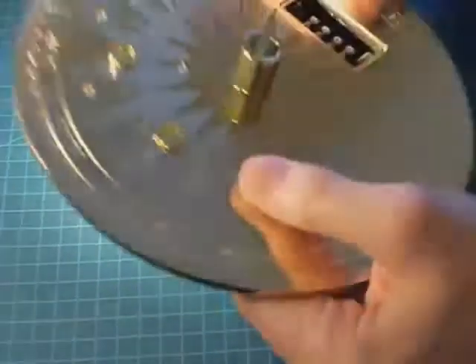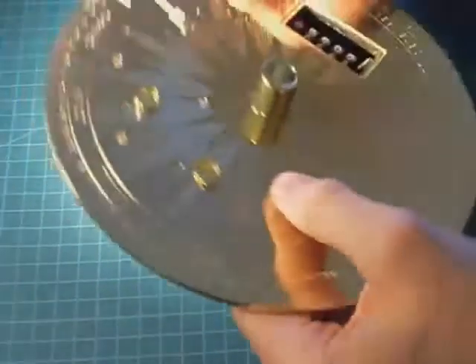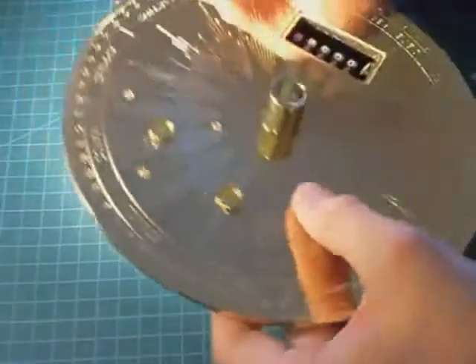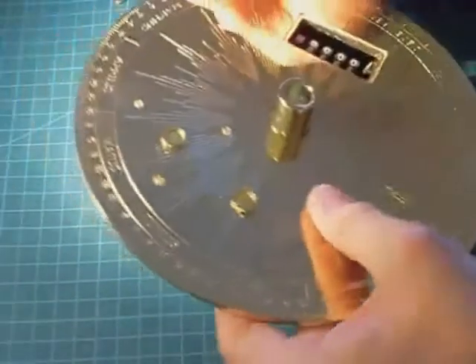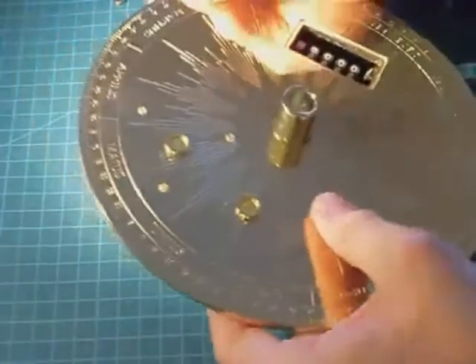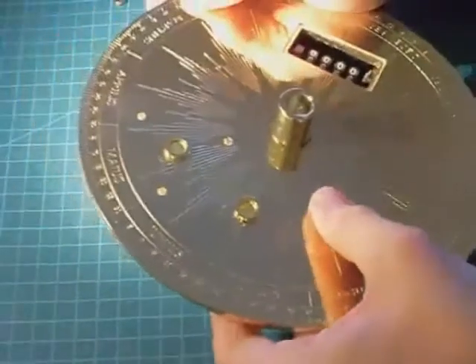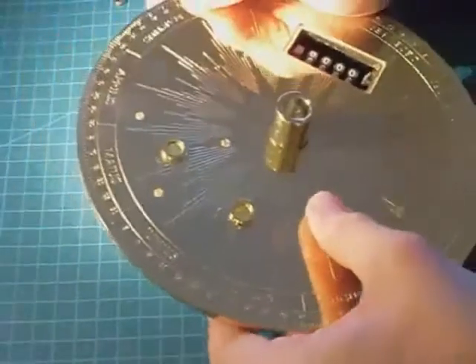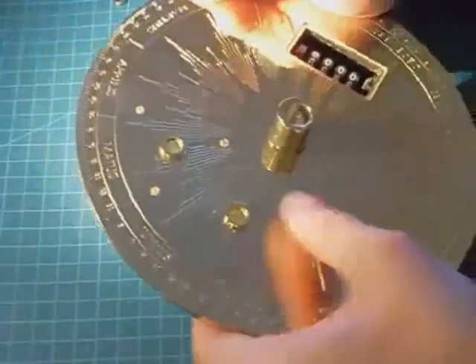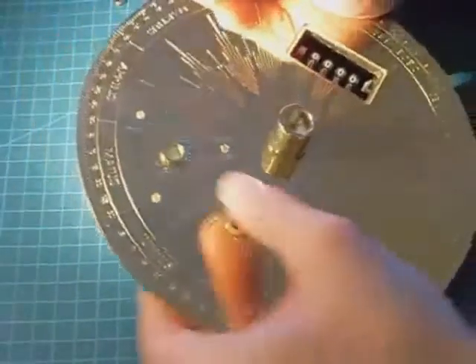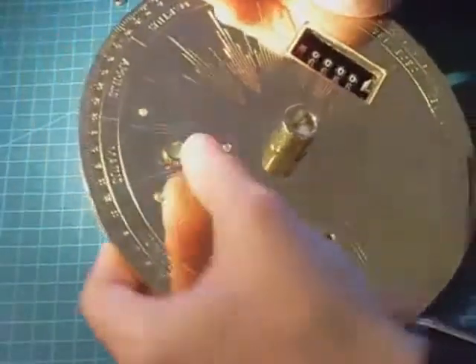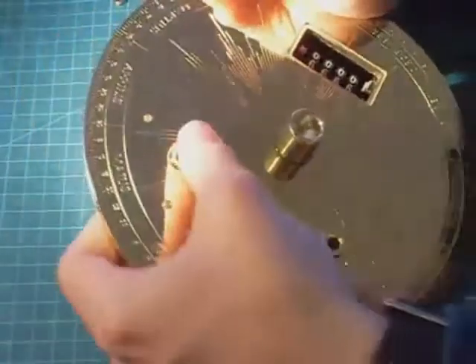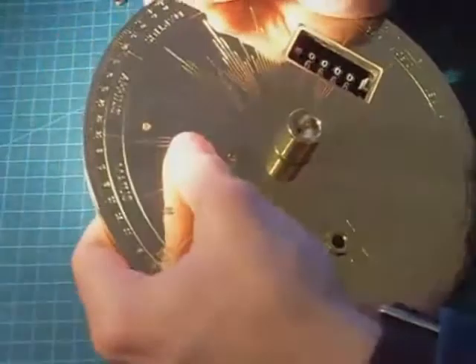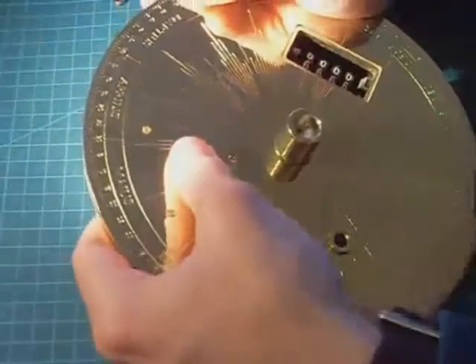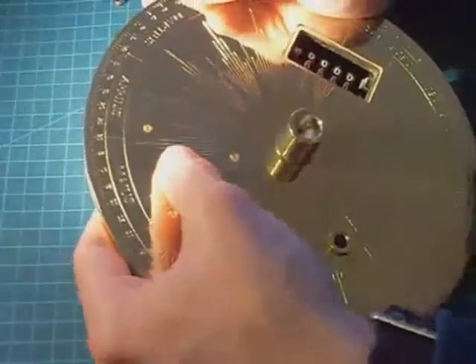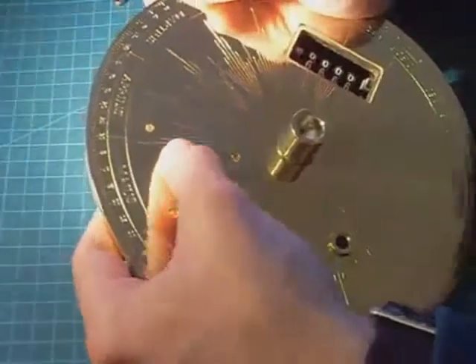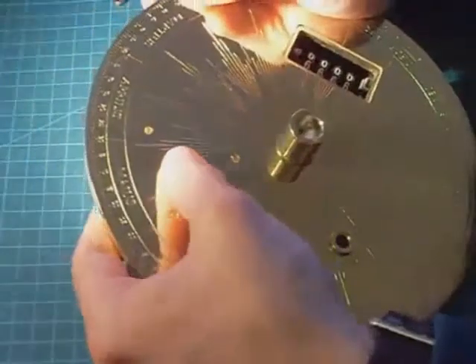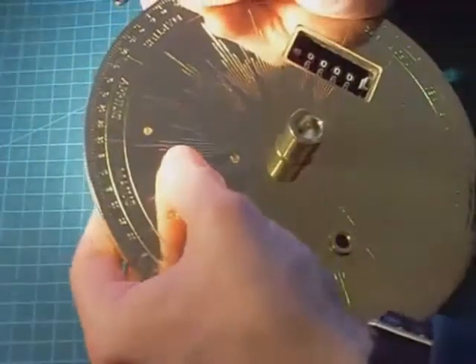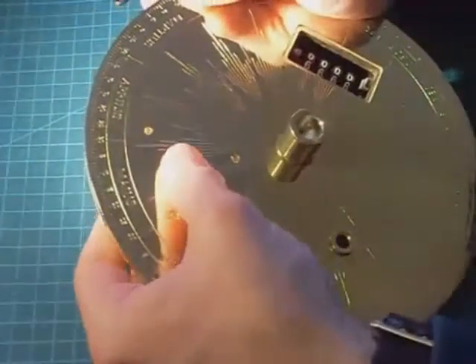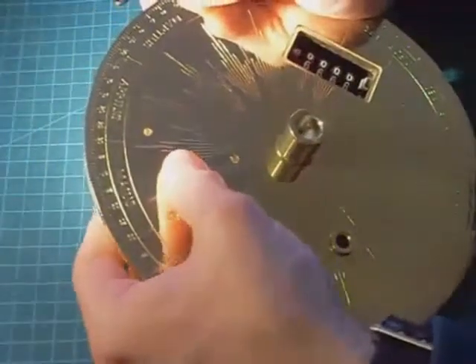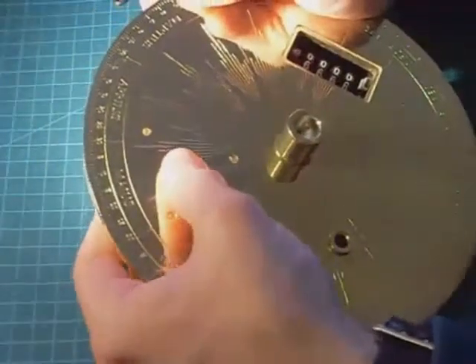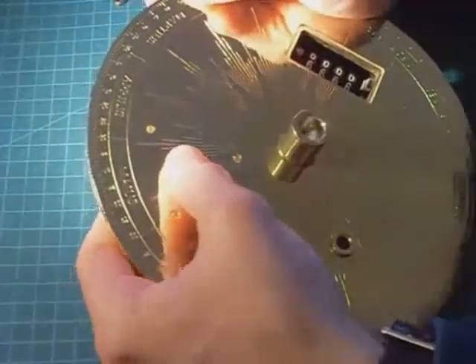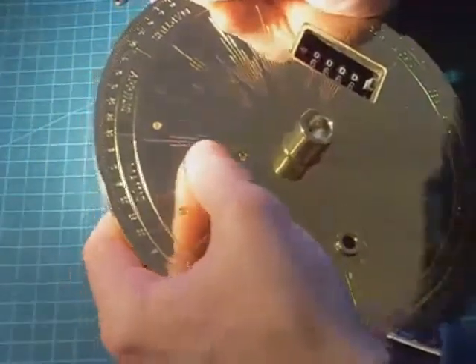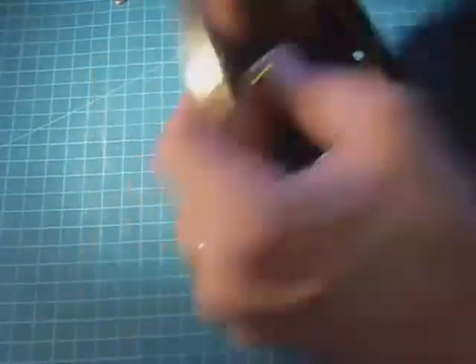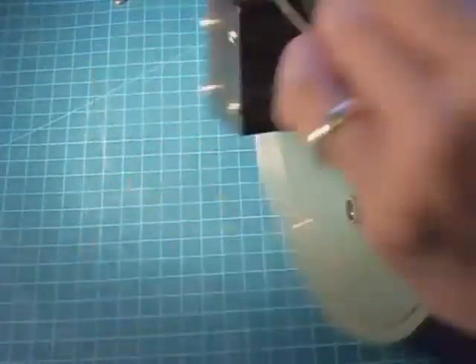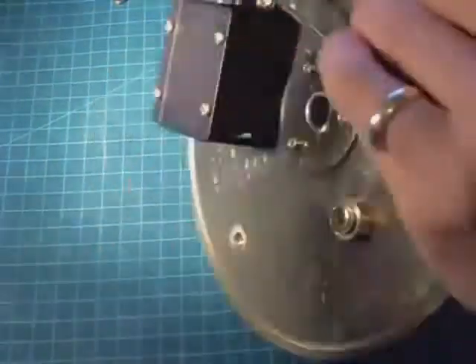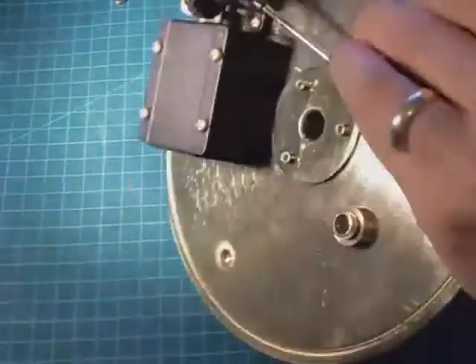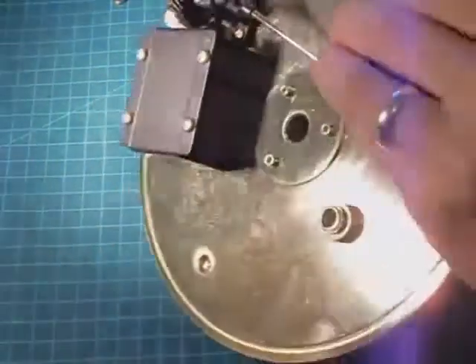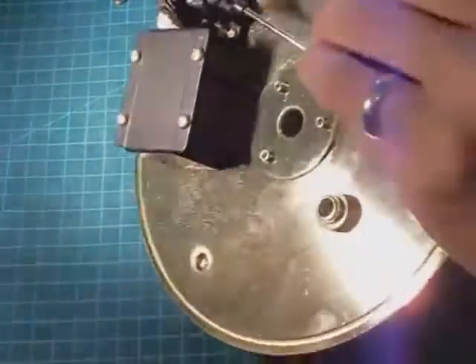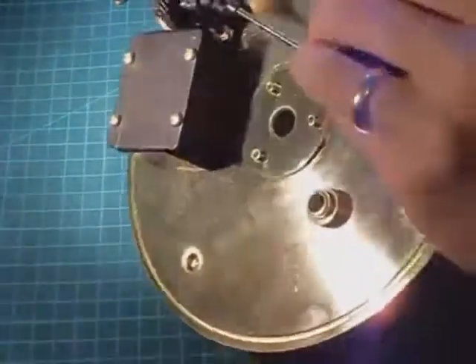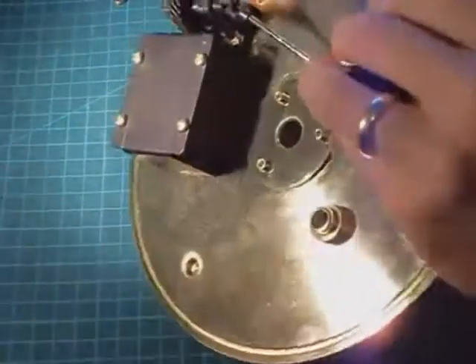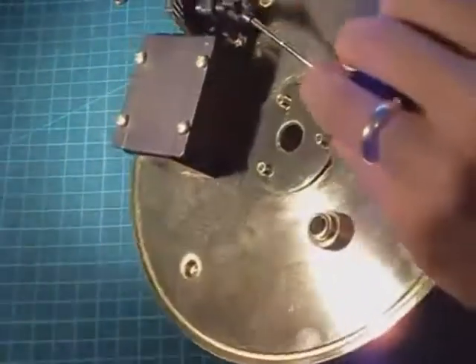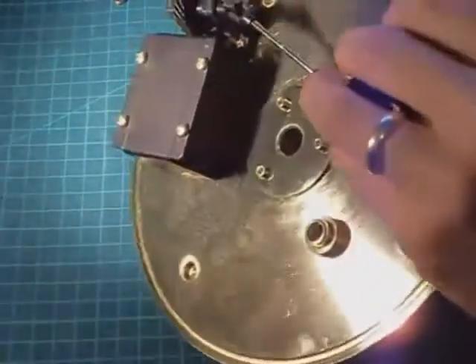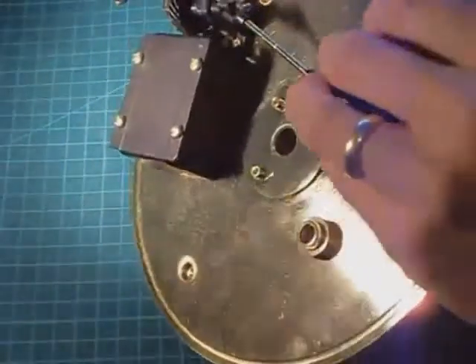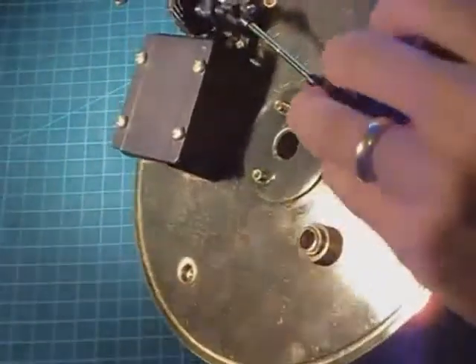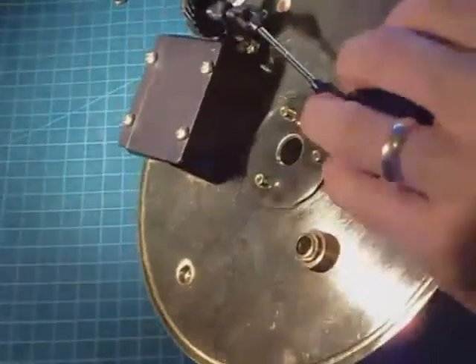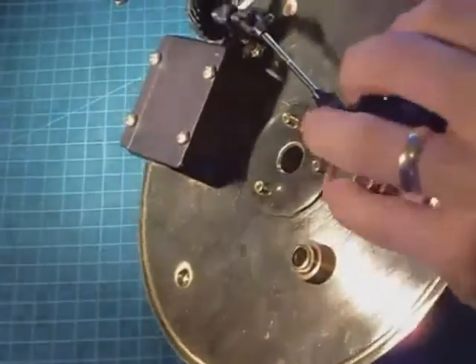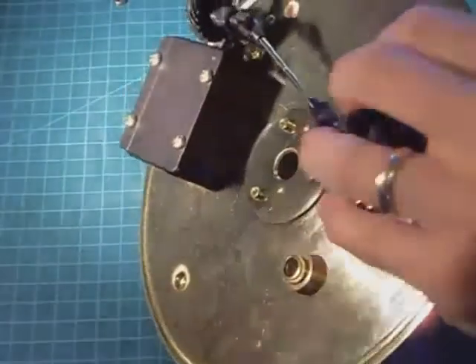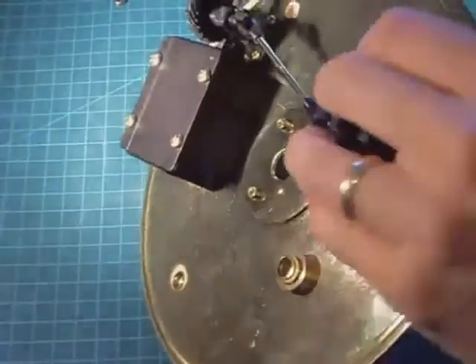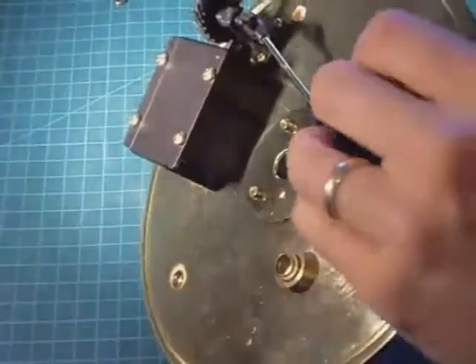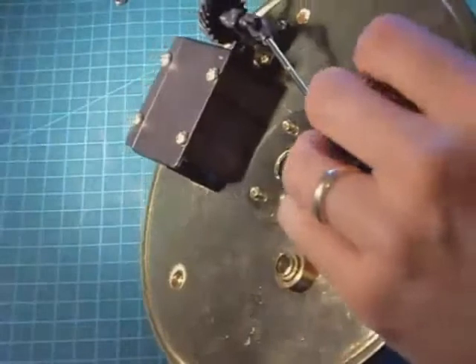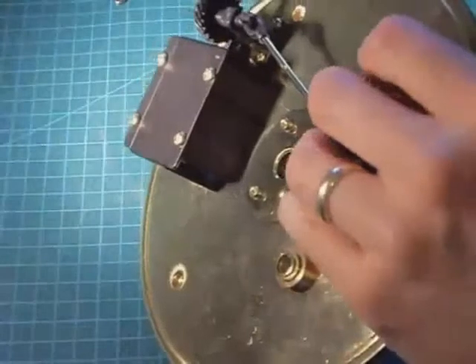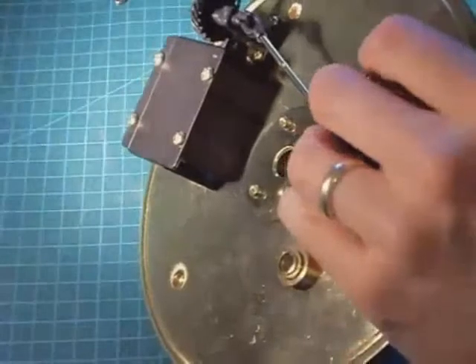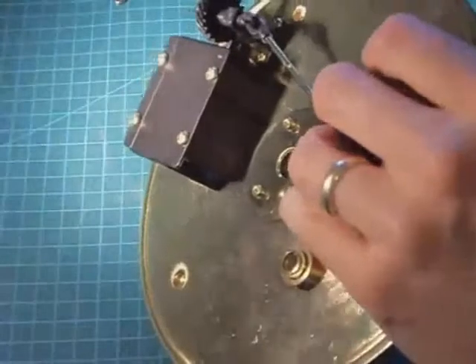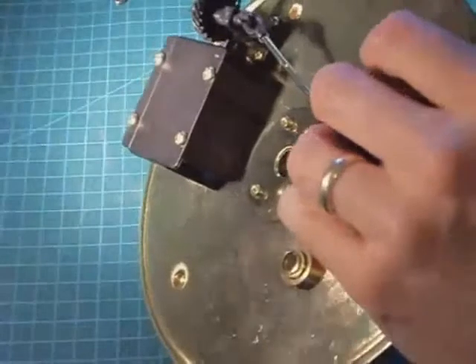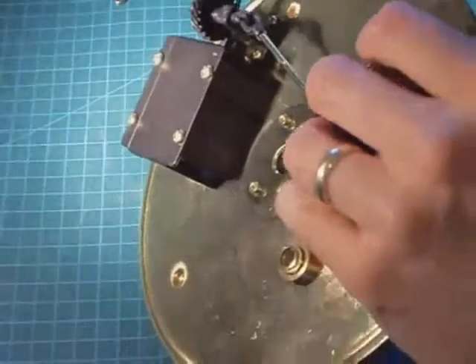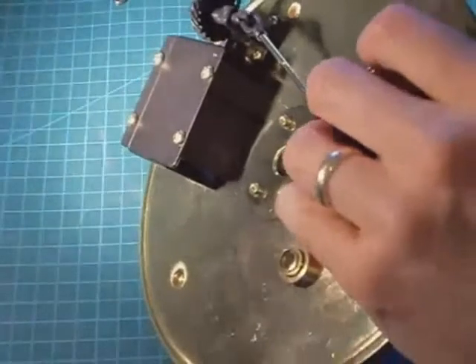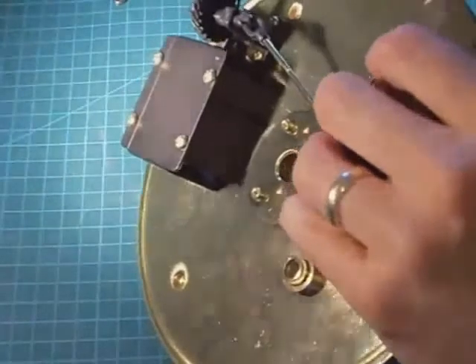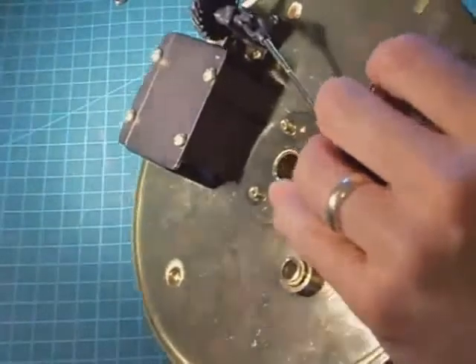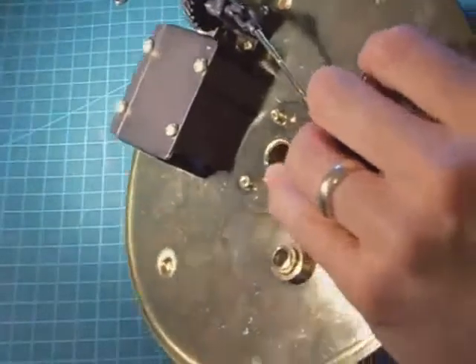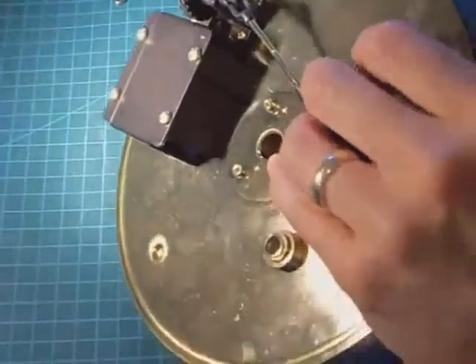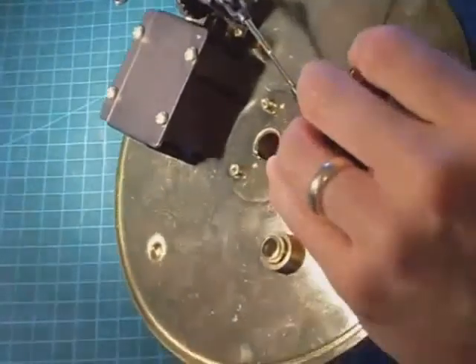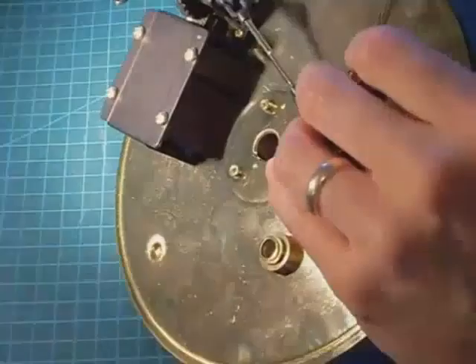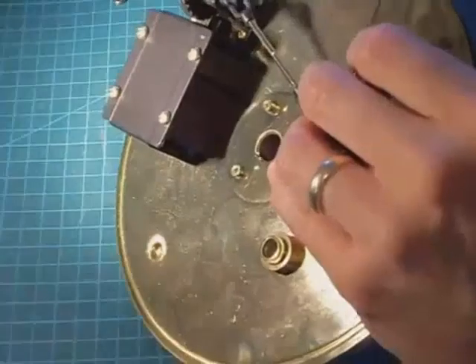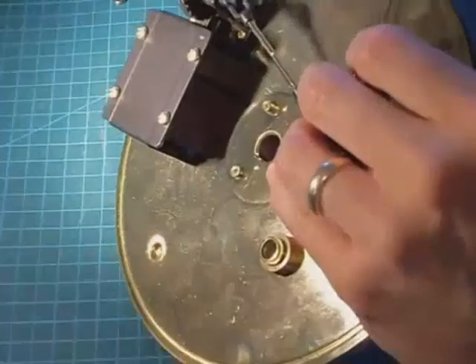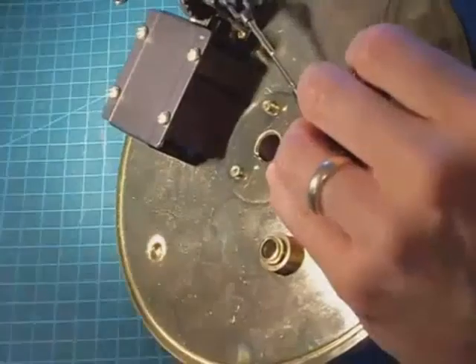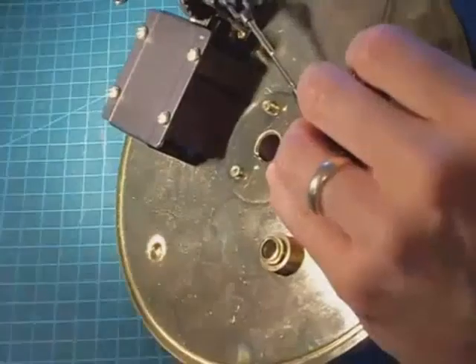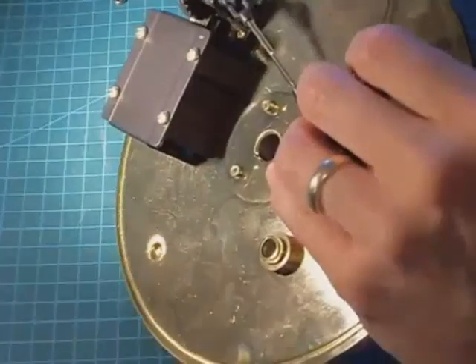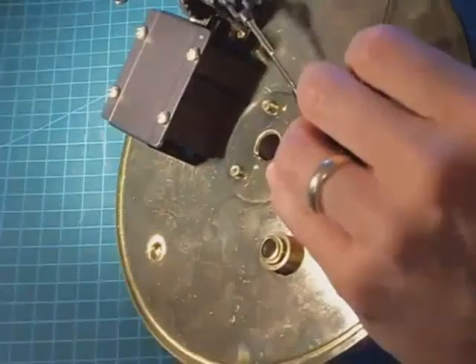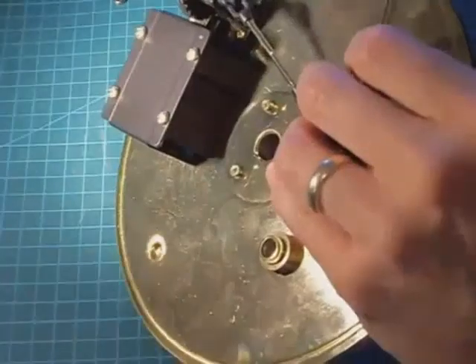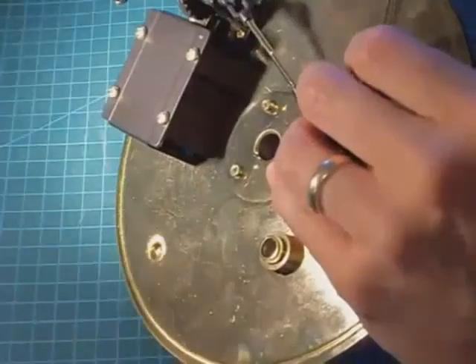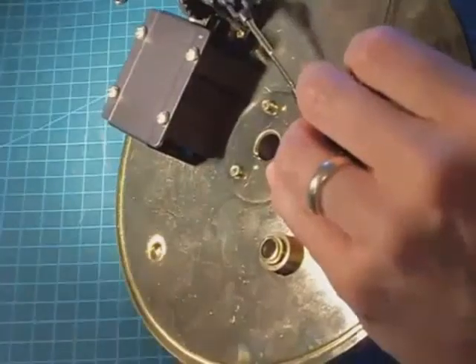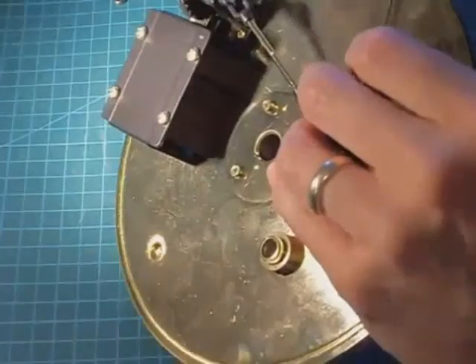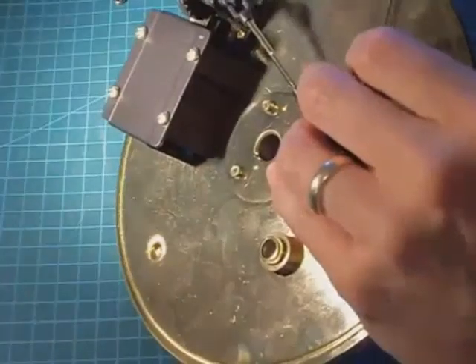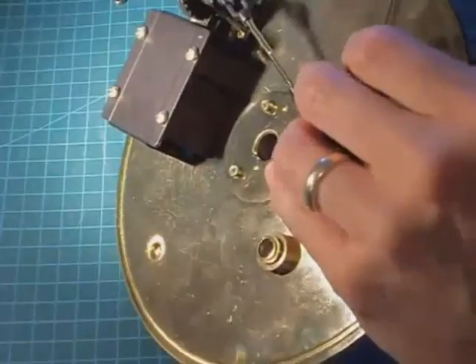All three bushes are now snugly in place, and they could do with just a little bit more tightening.